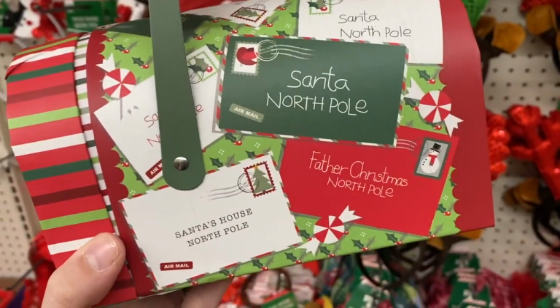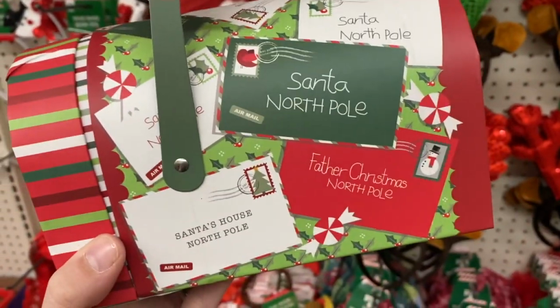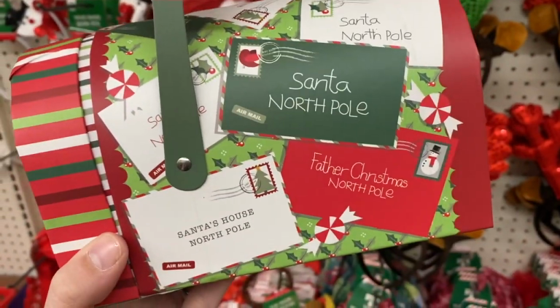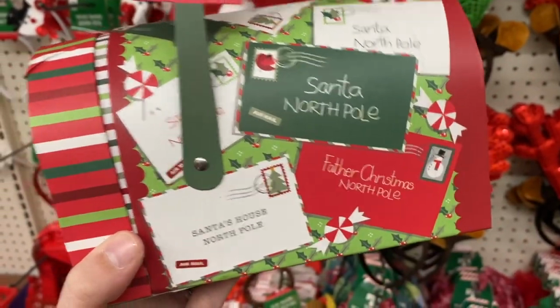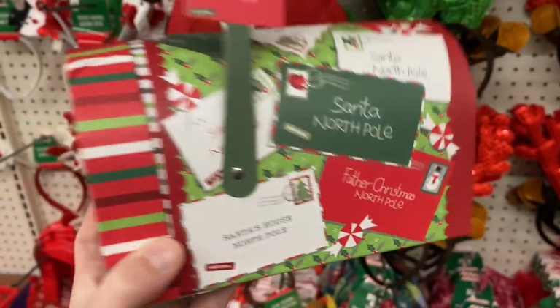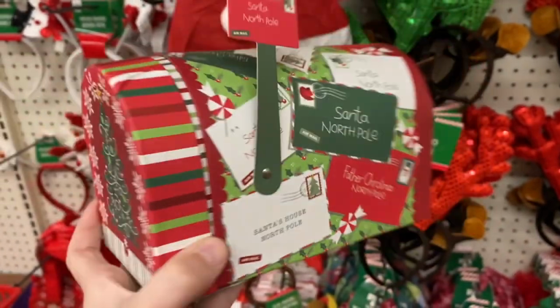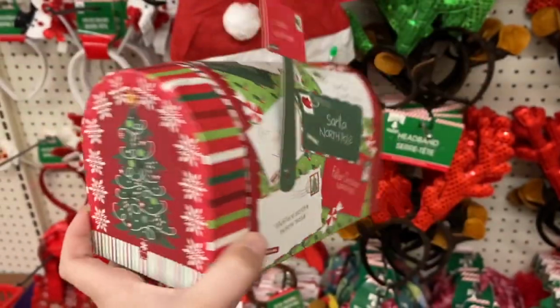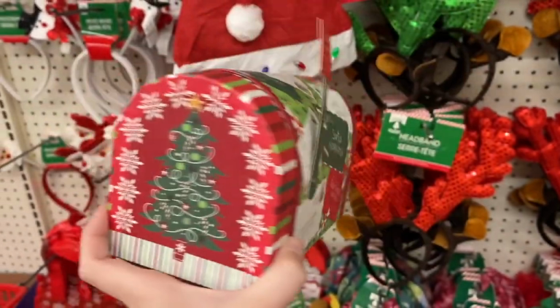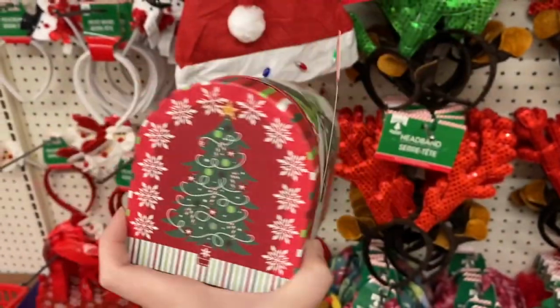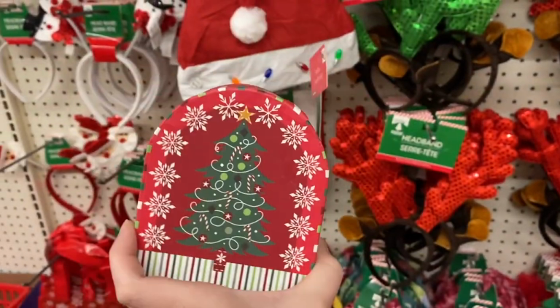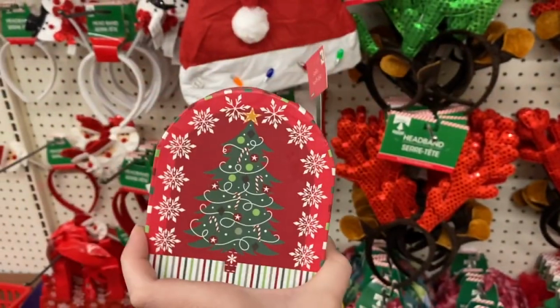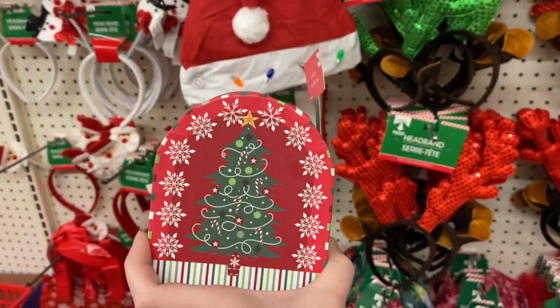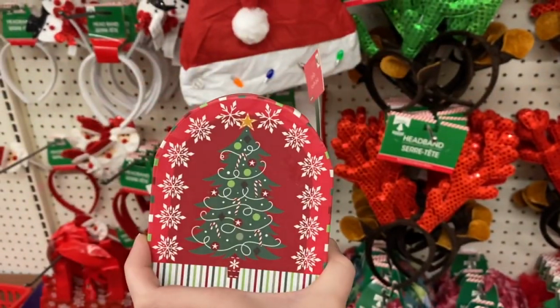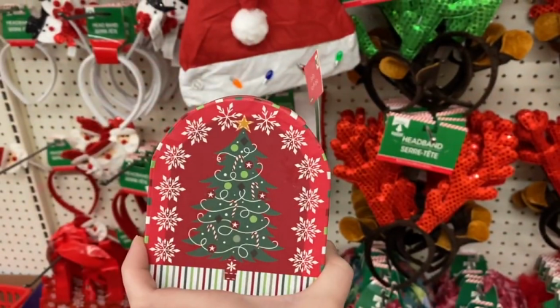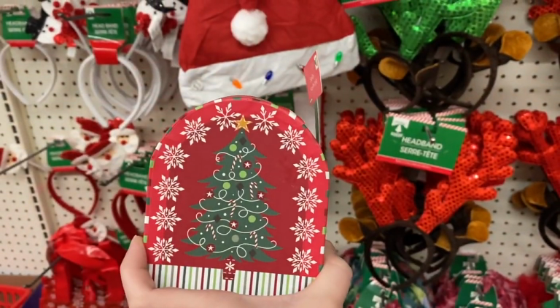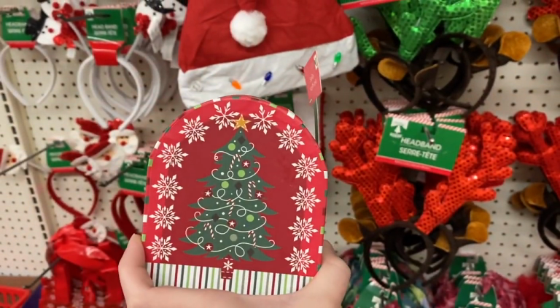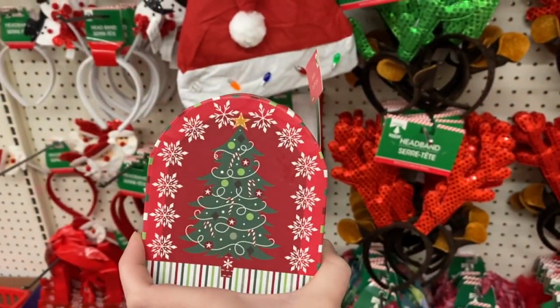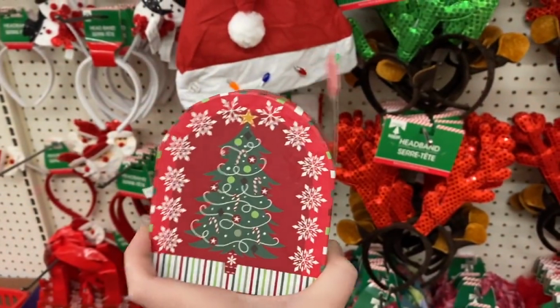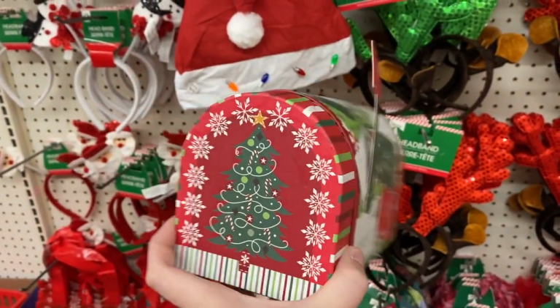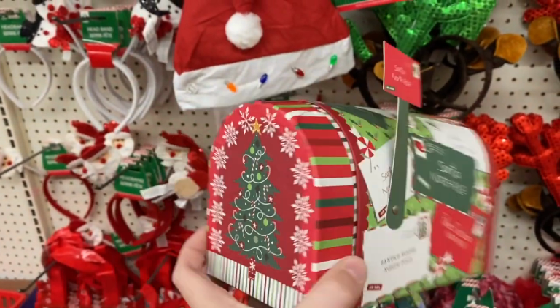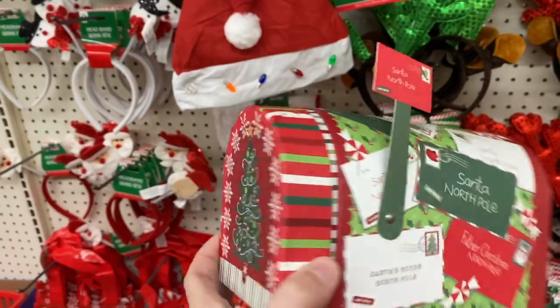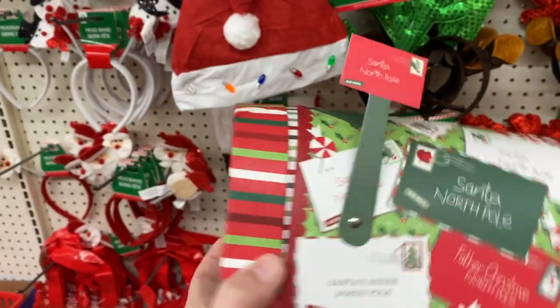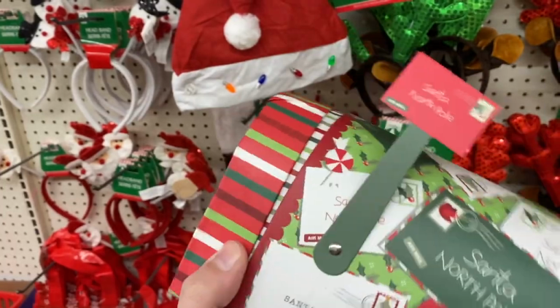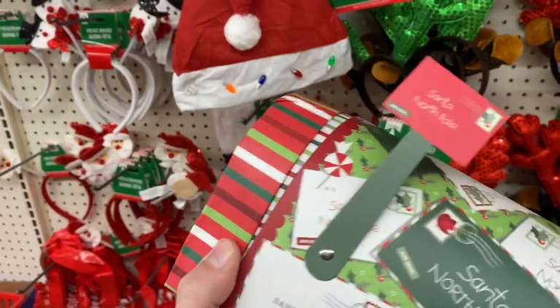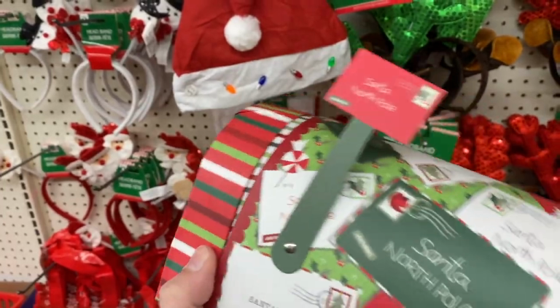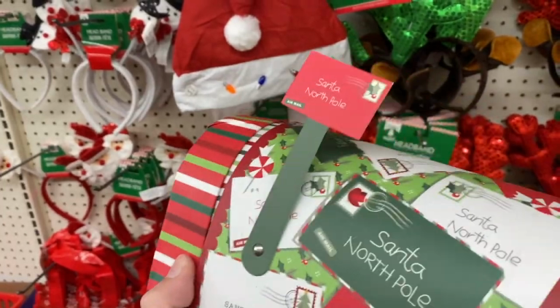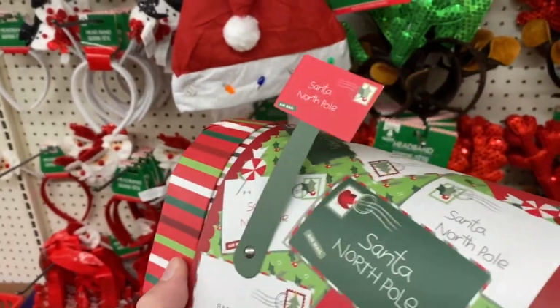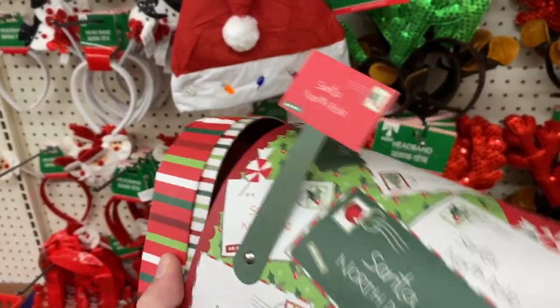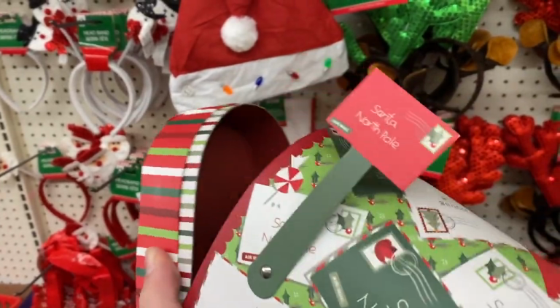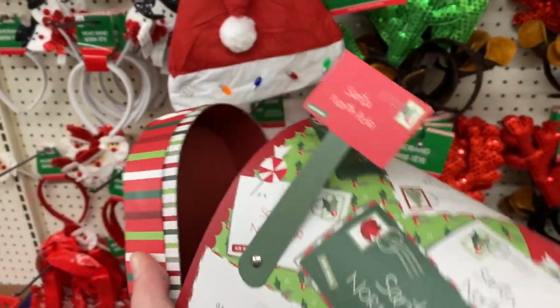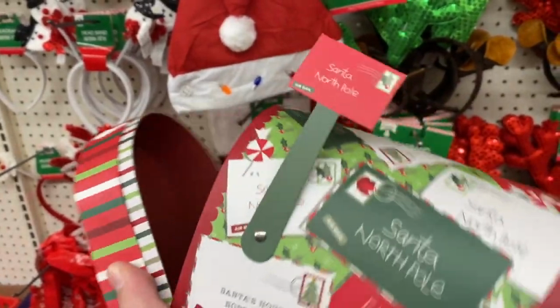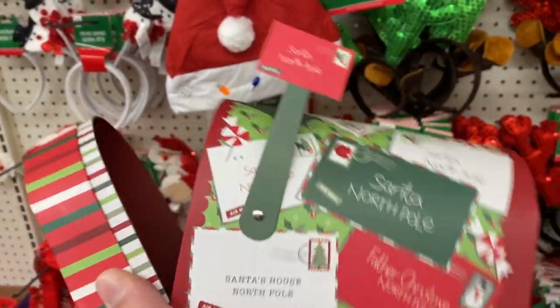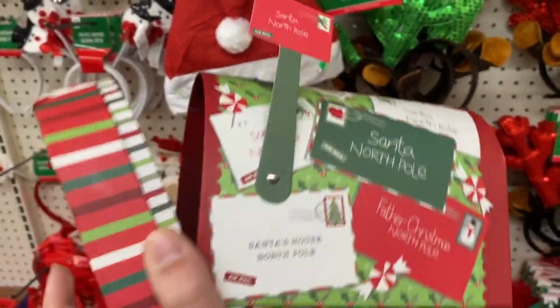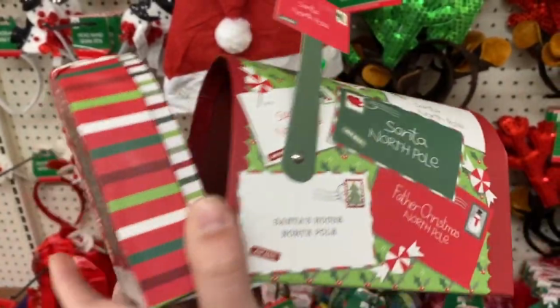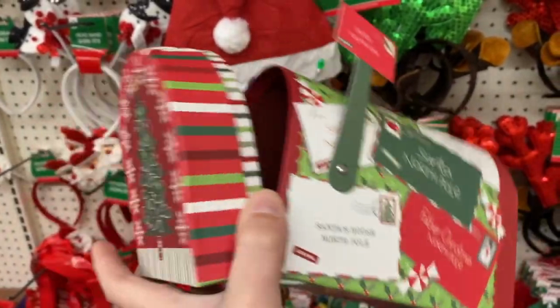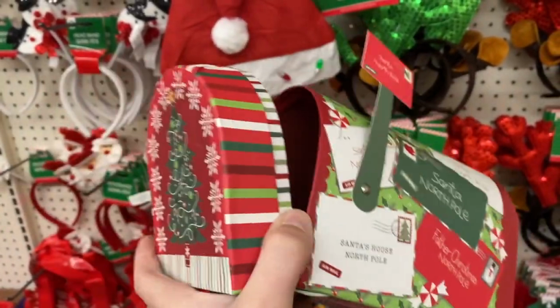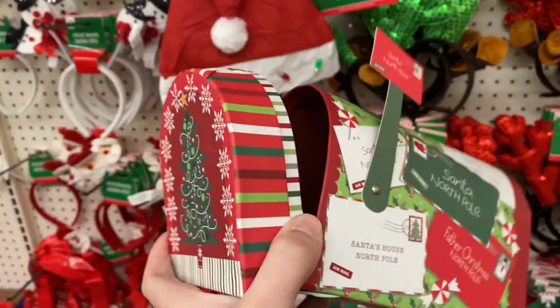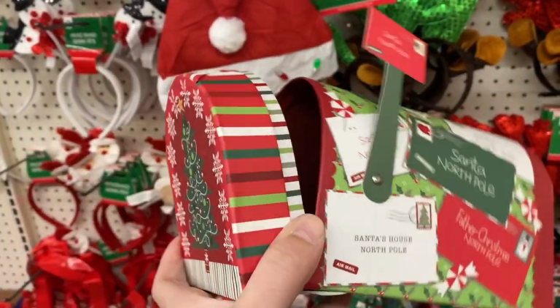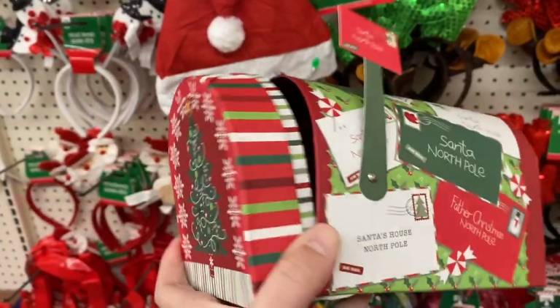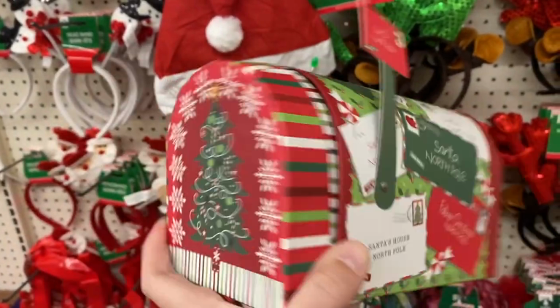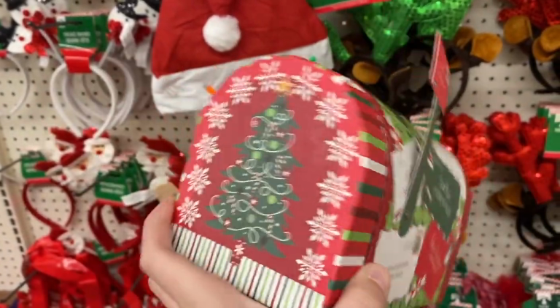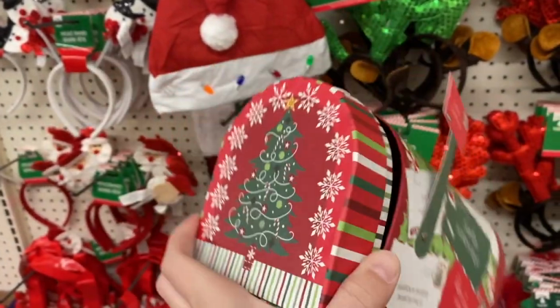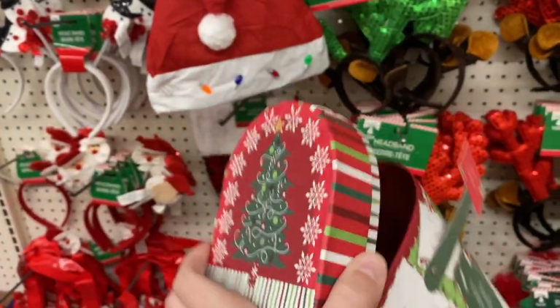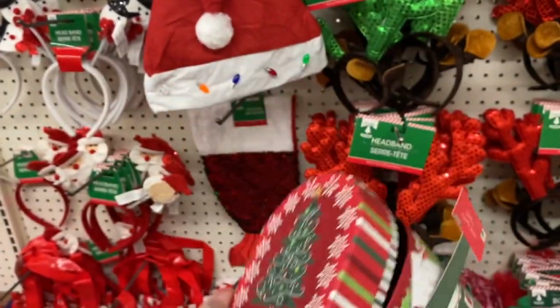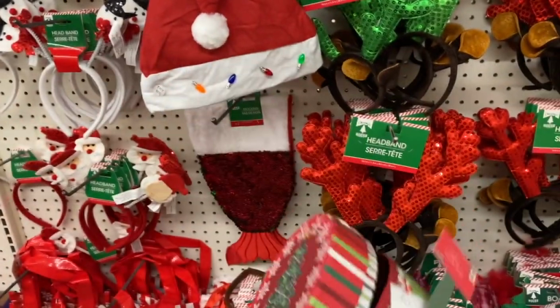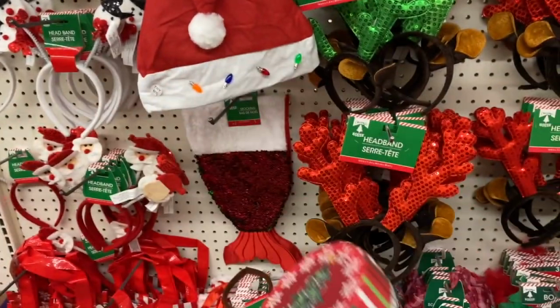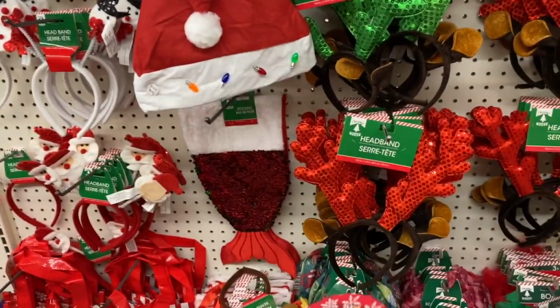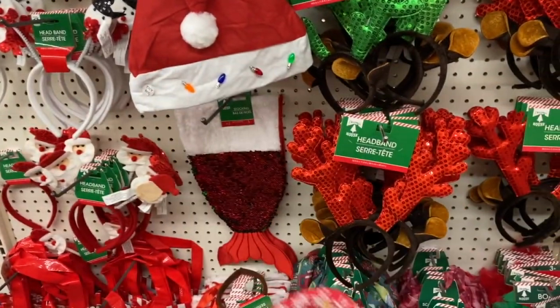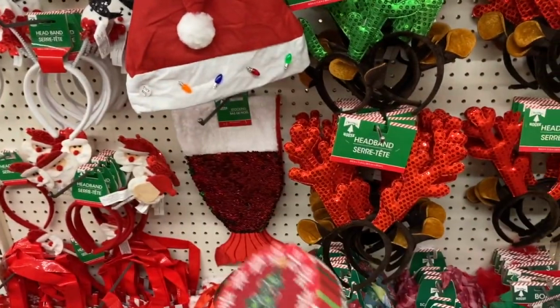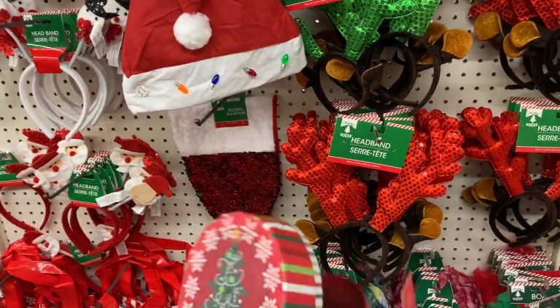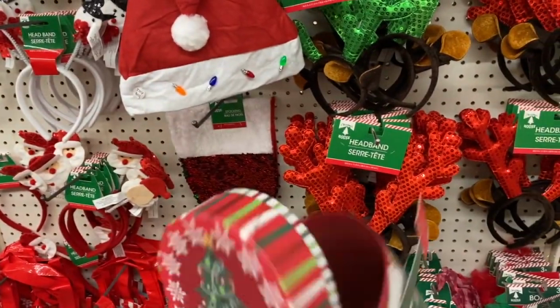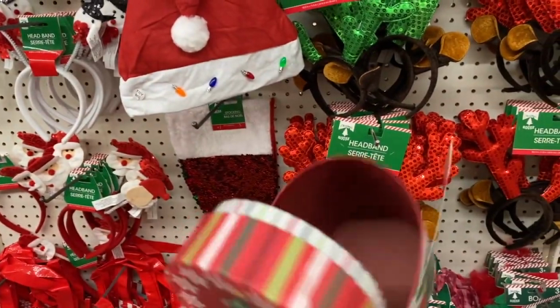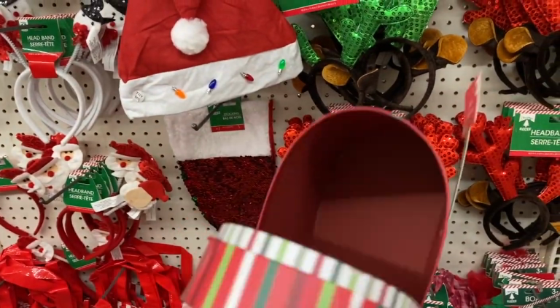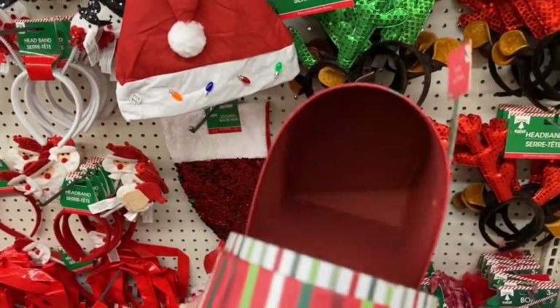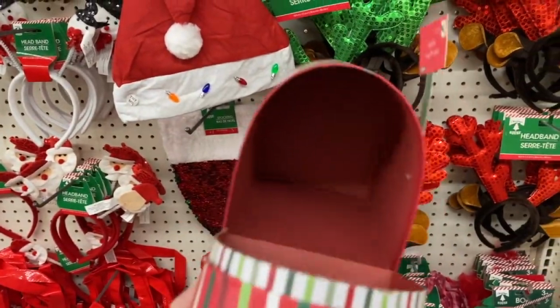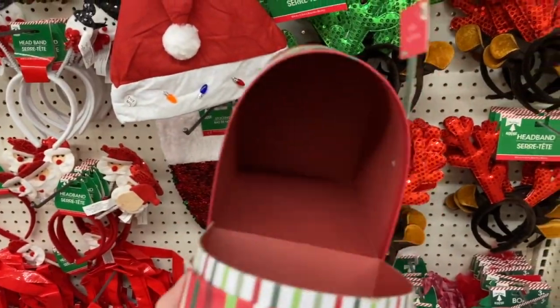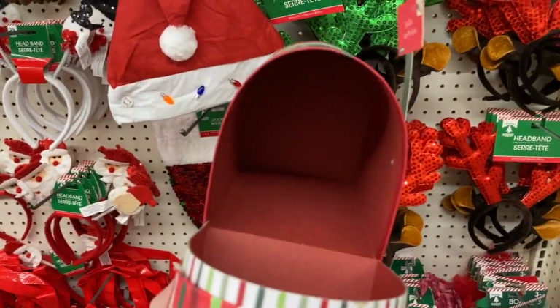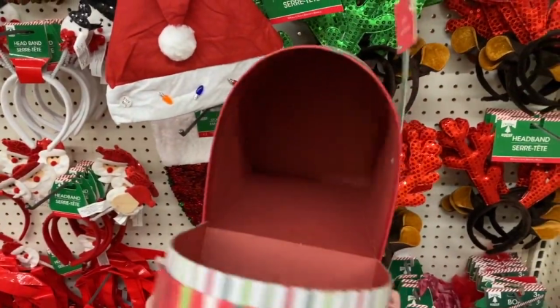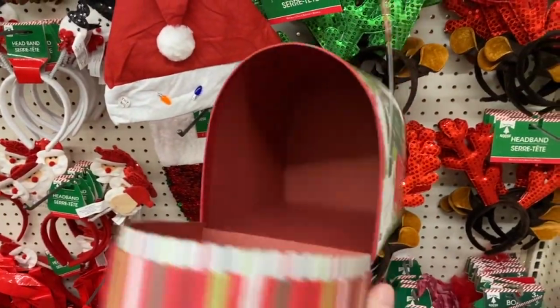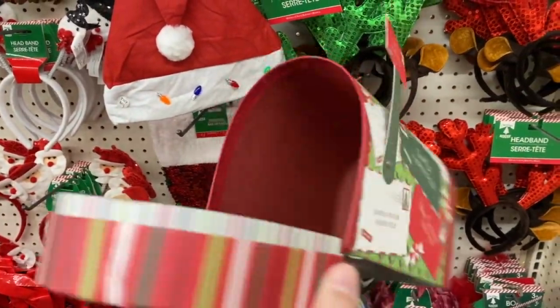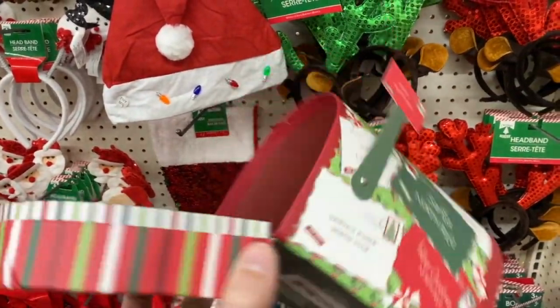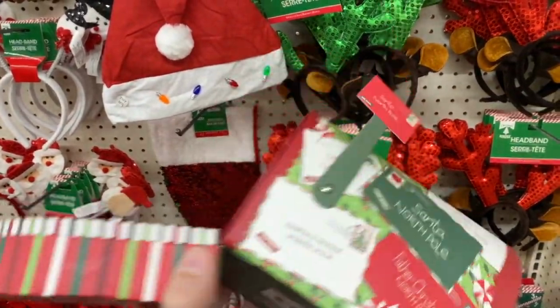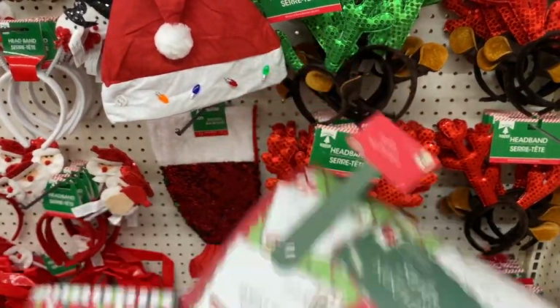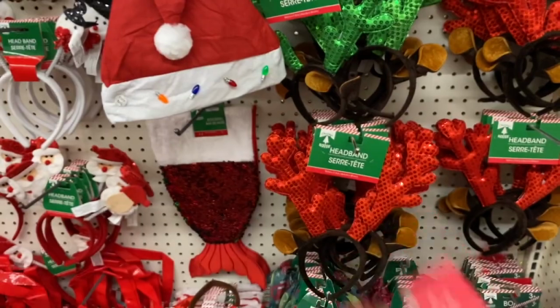I thought these would be perfect for school-age children to hold any goodies at their Christmas party at school that their teacher or other students might hand out.